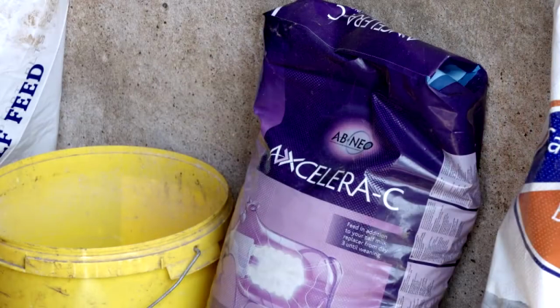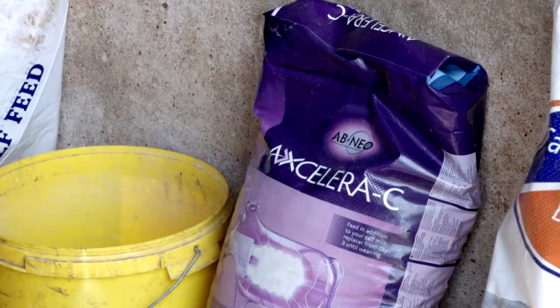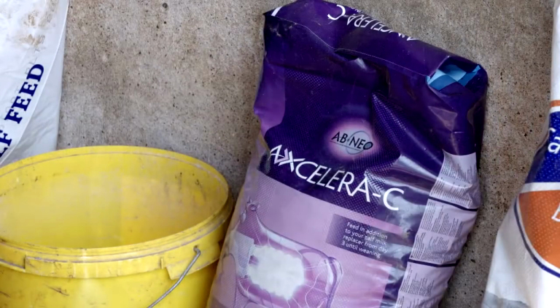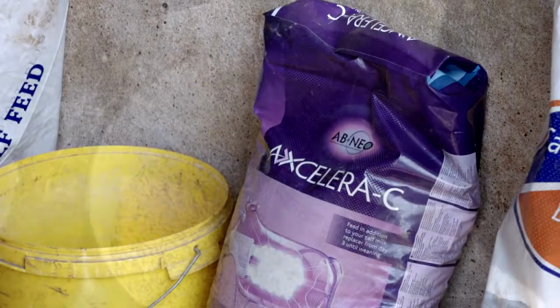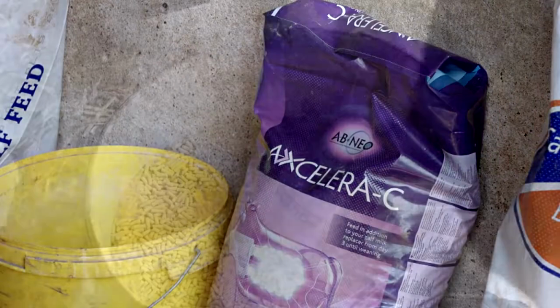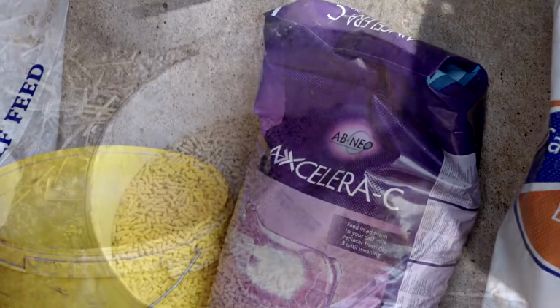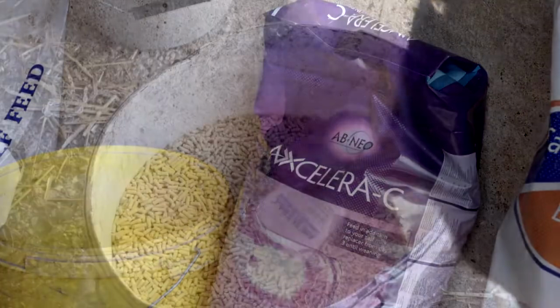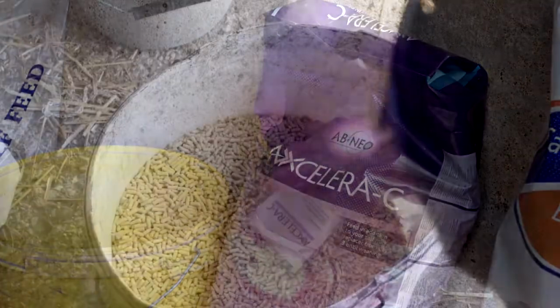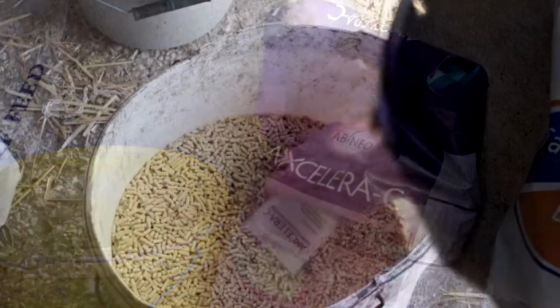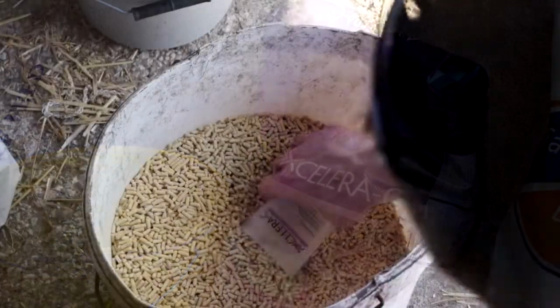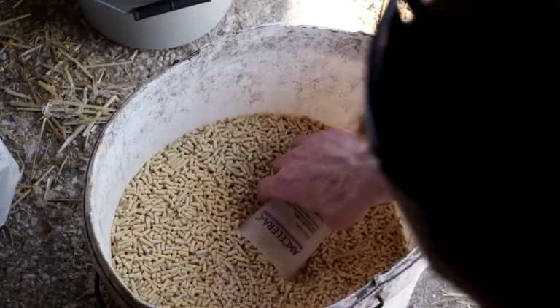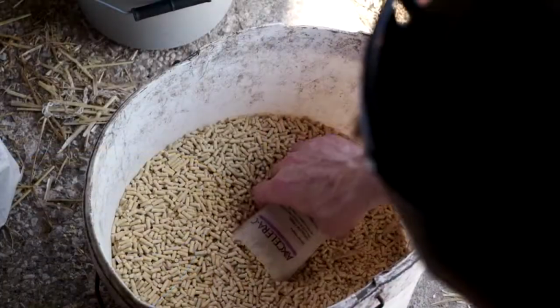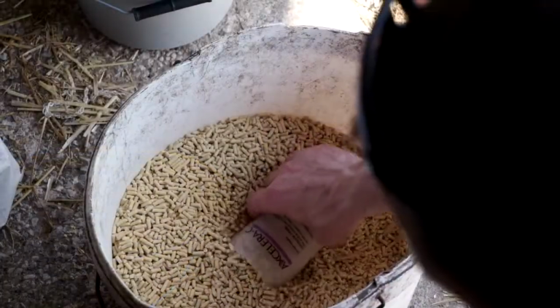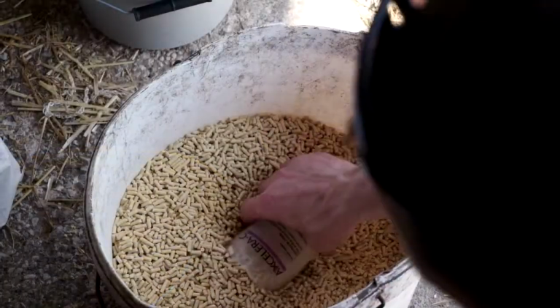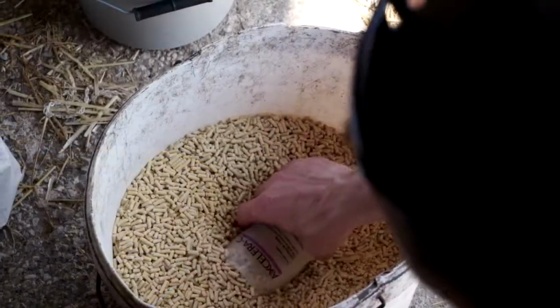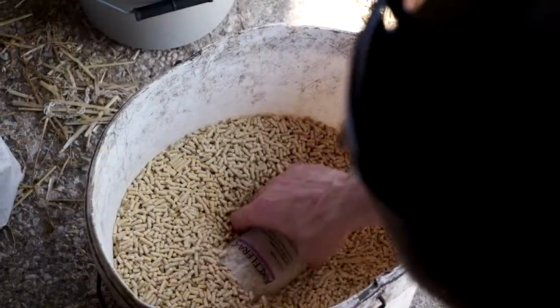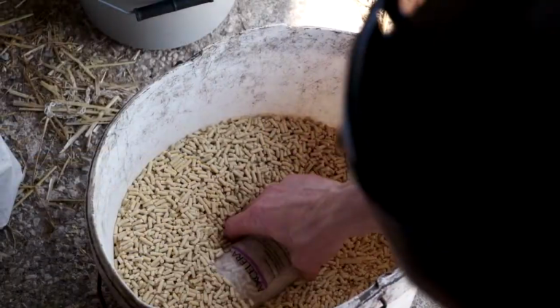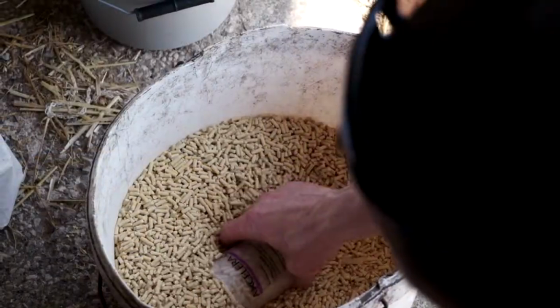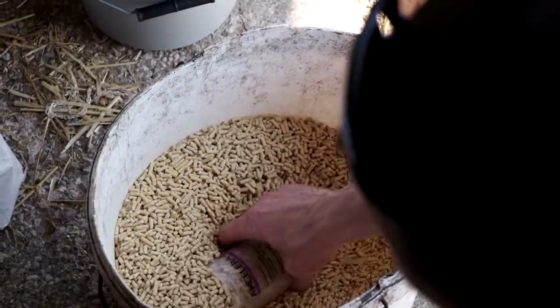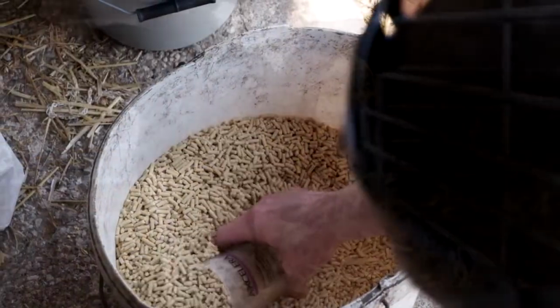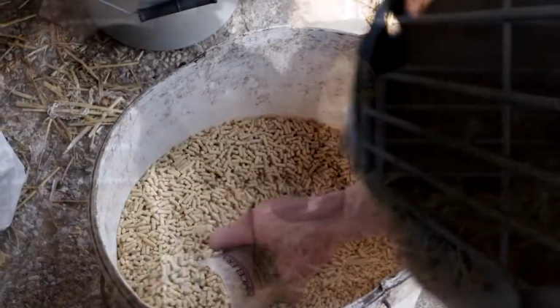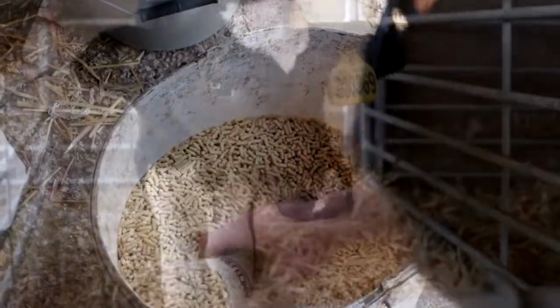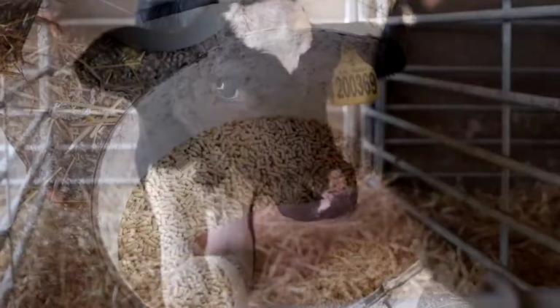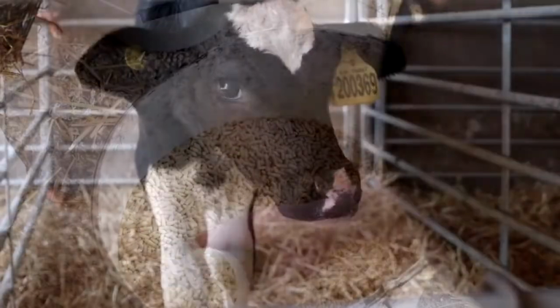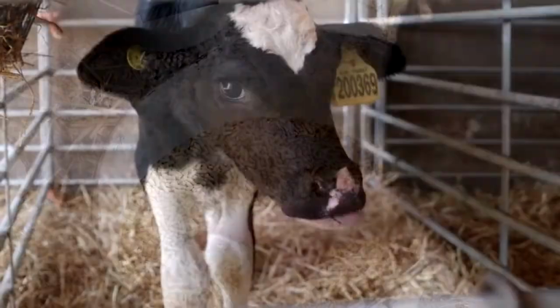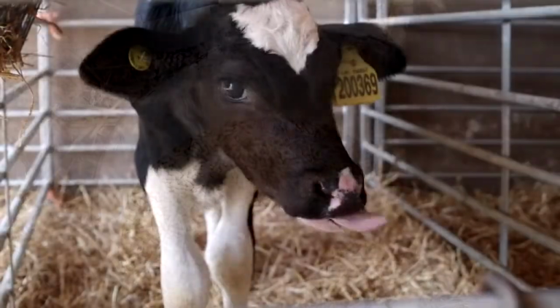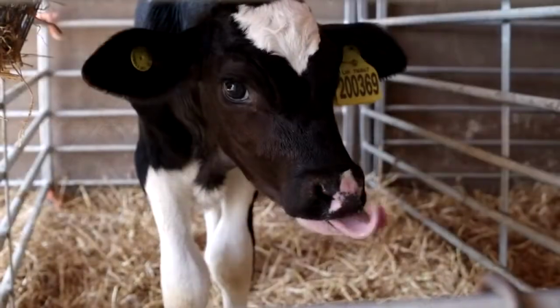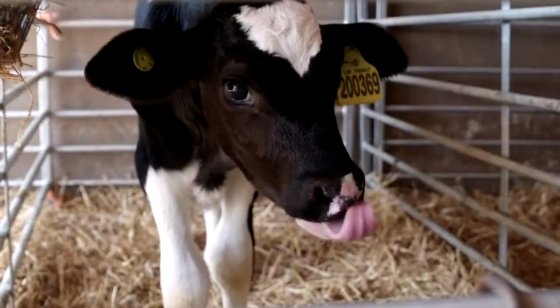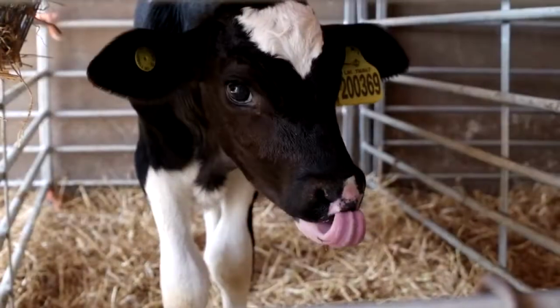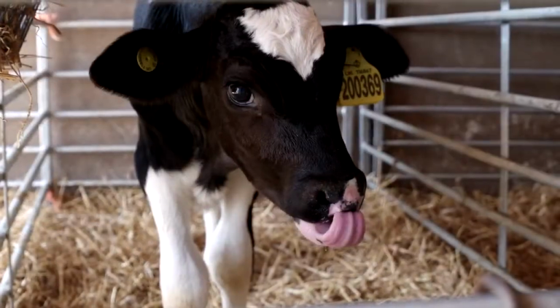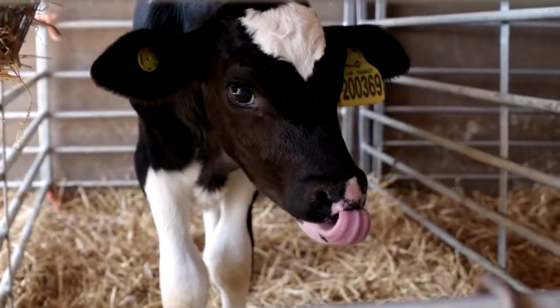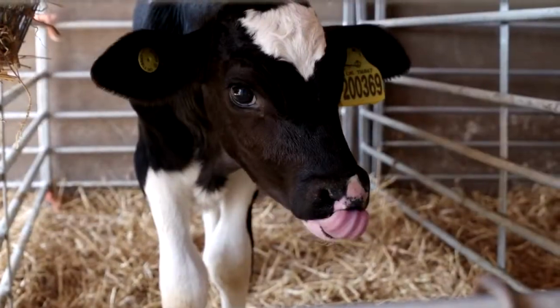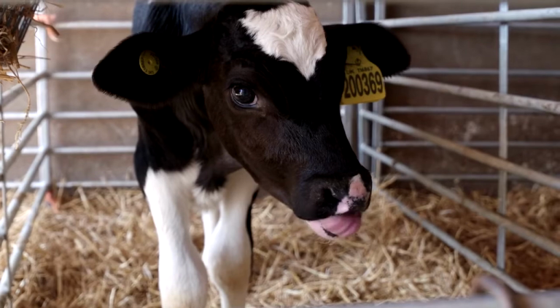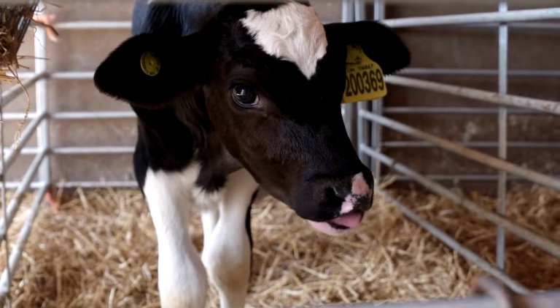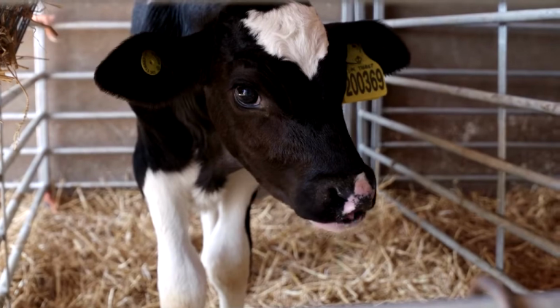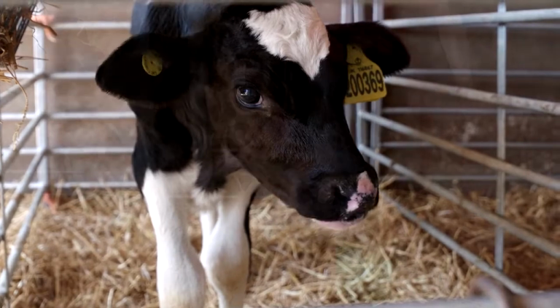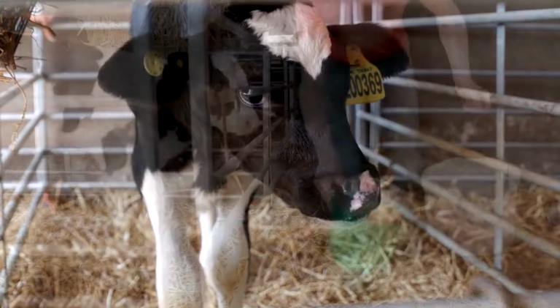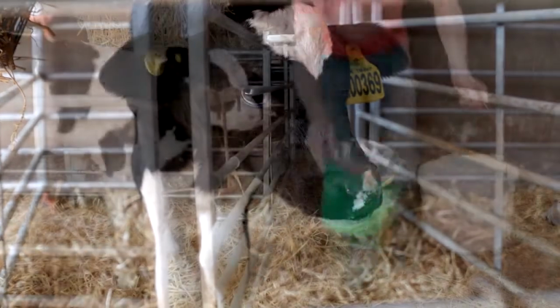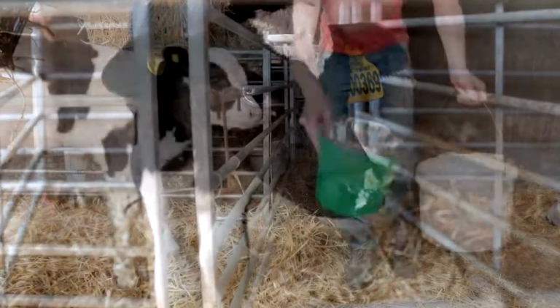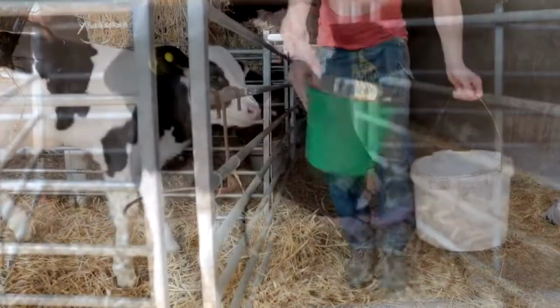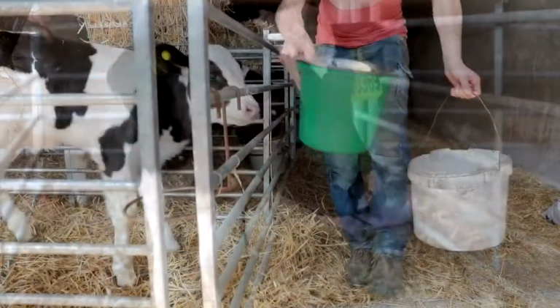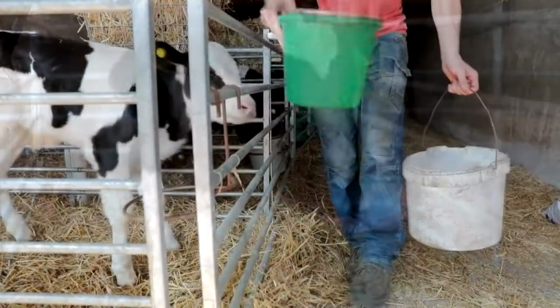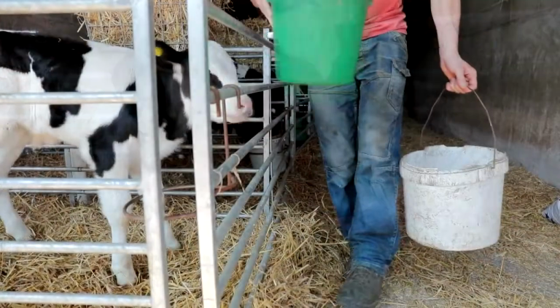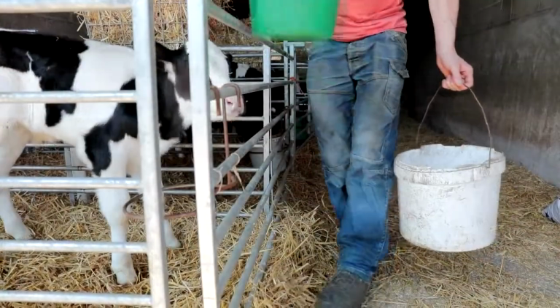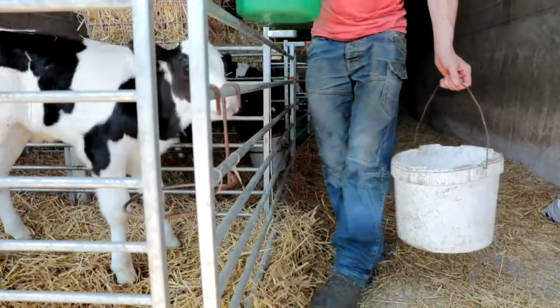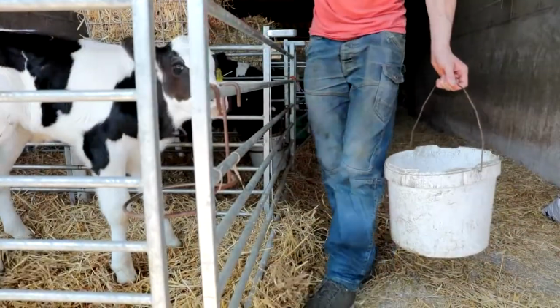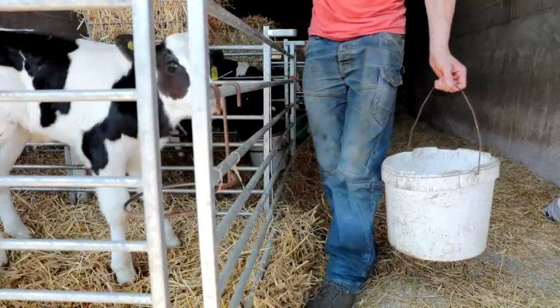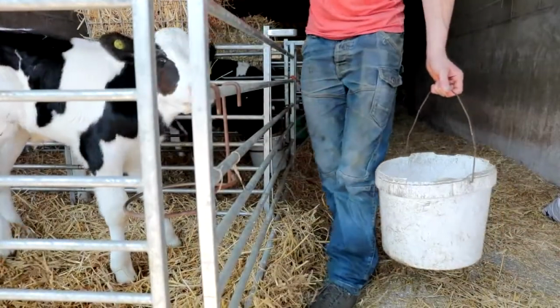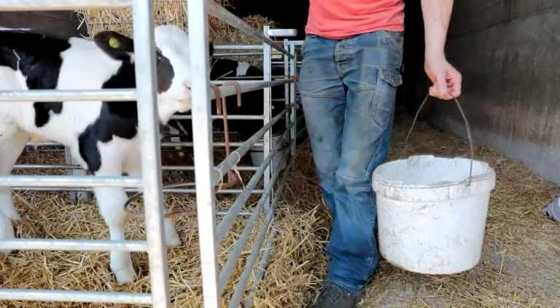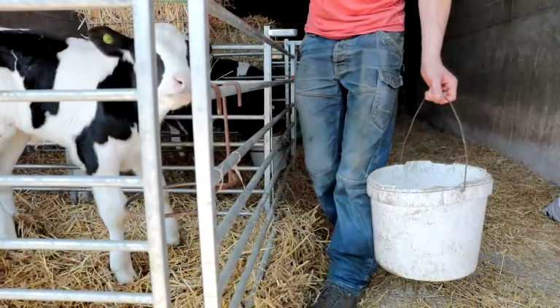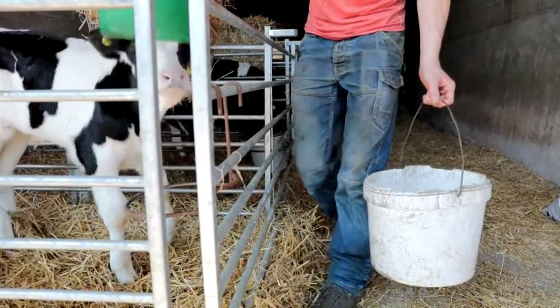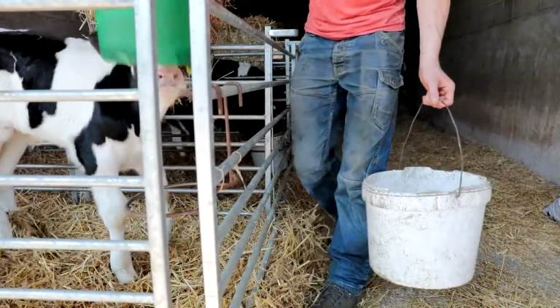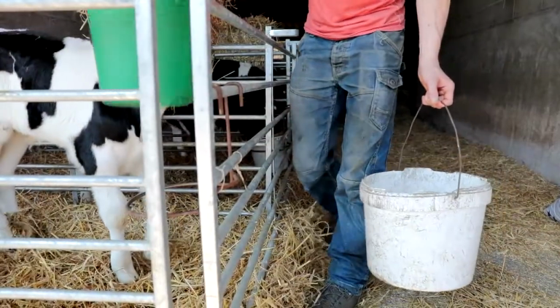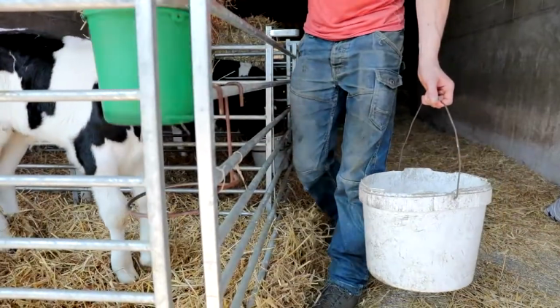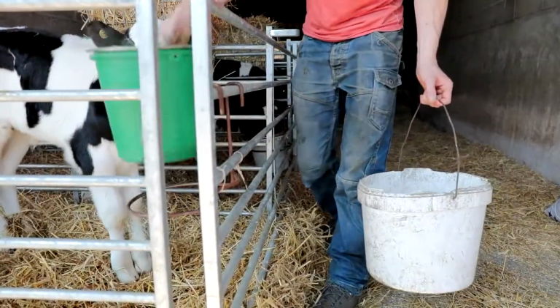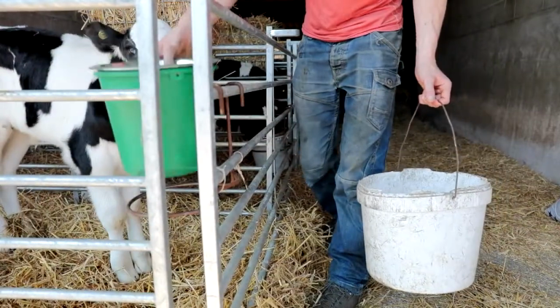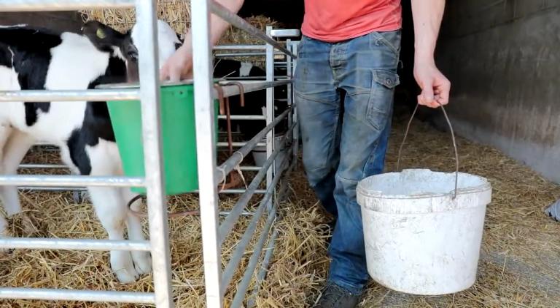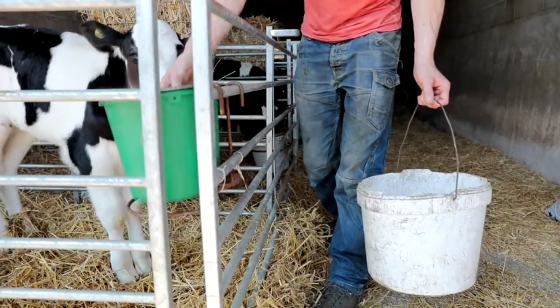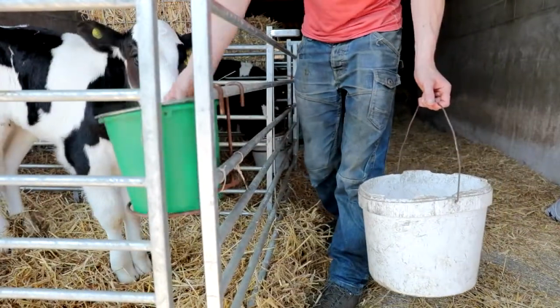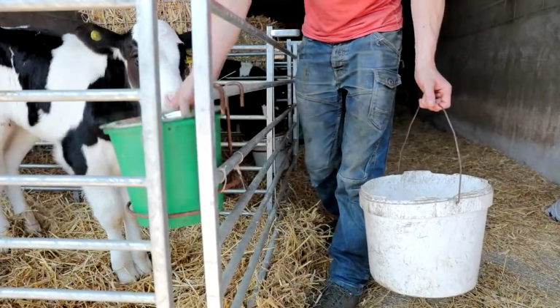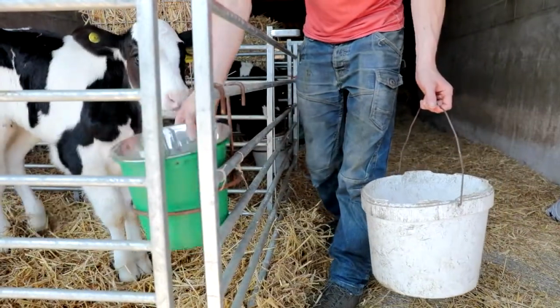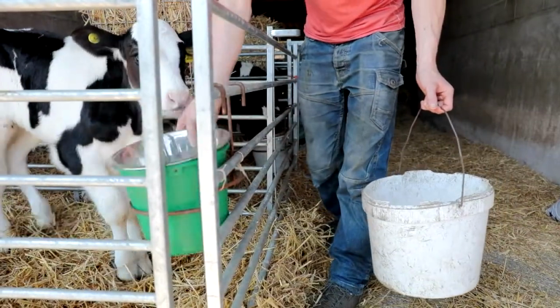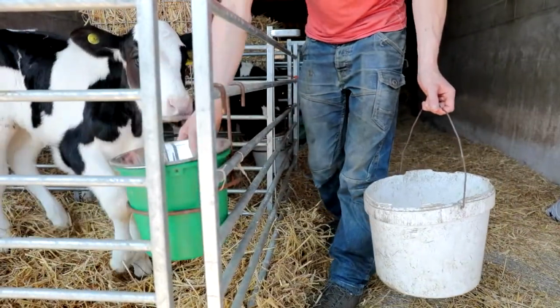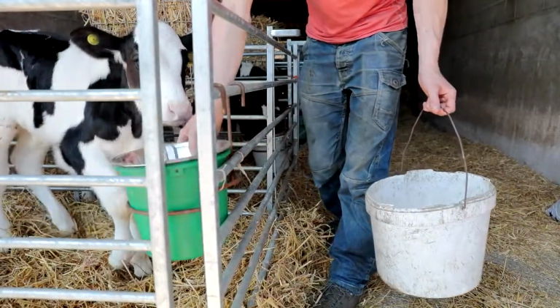We've just found it dead straightforward, dead streamlined — there's been no hassle. It simply makes my life a lot easier feeding calves.